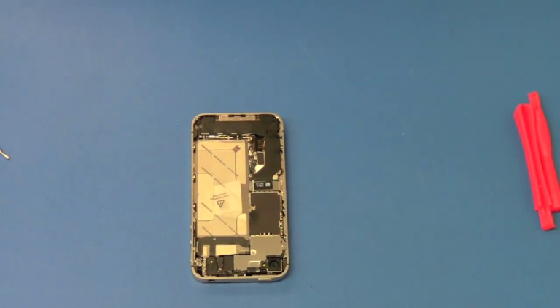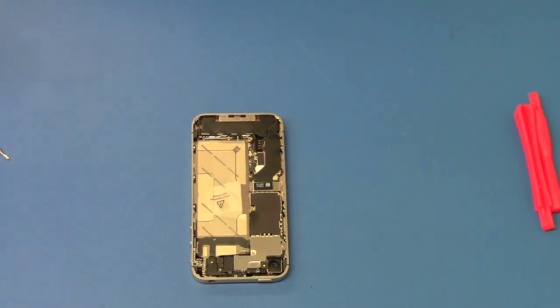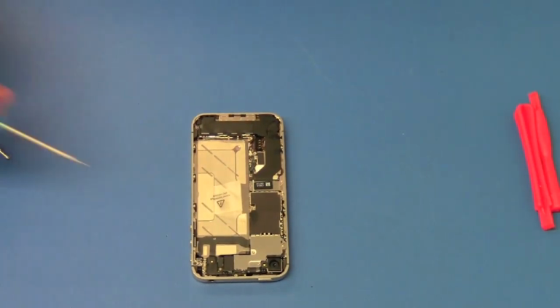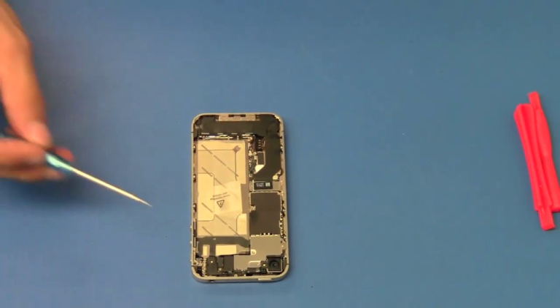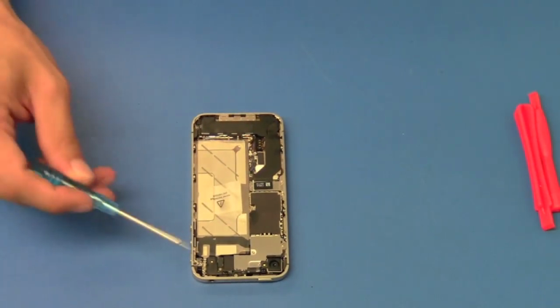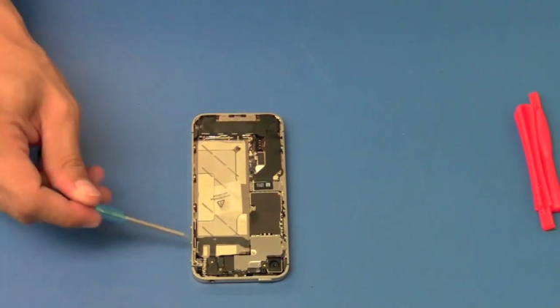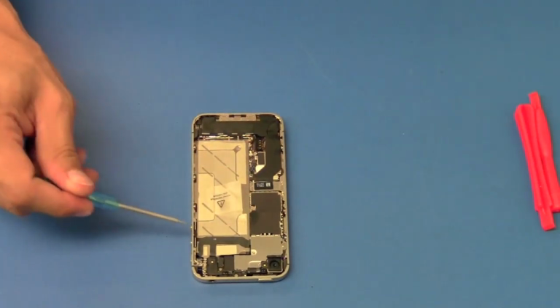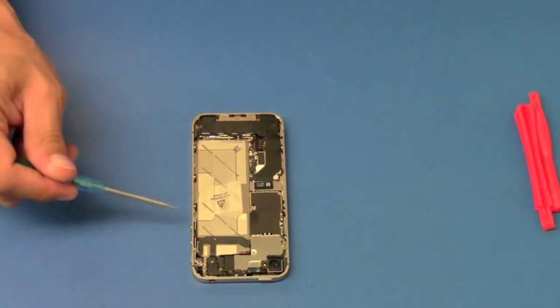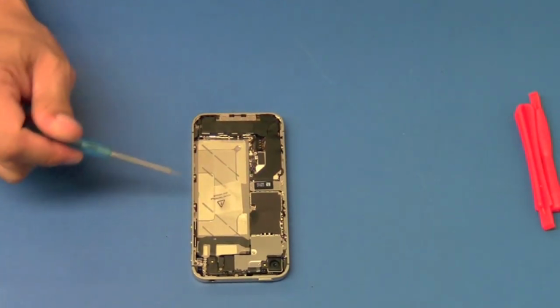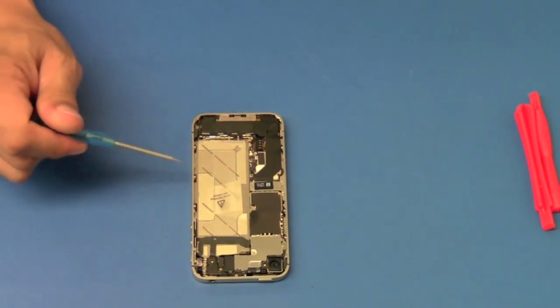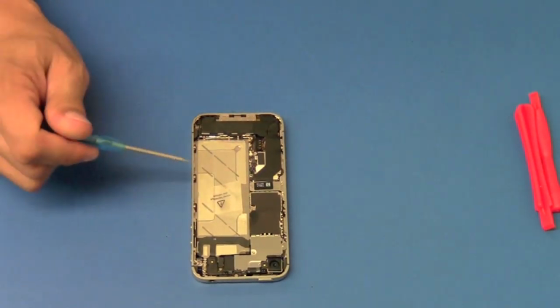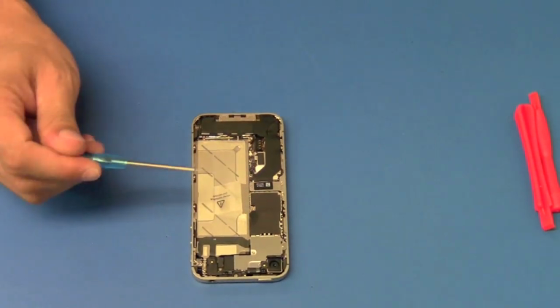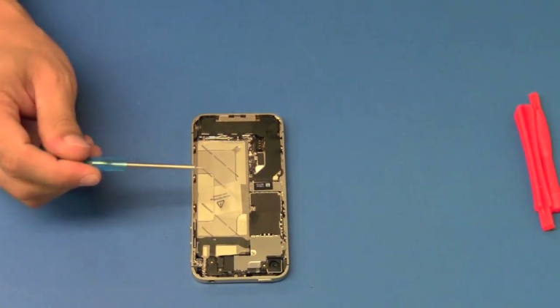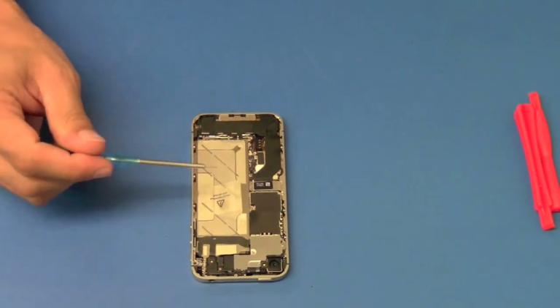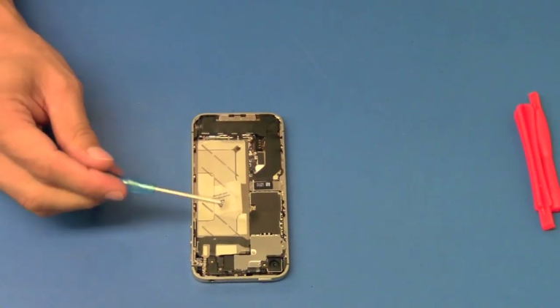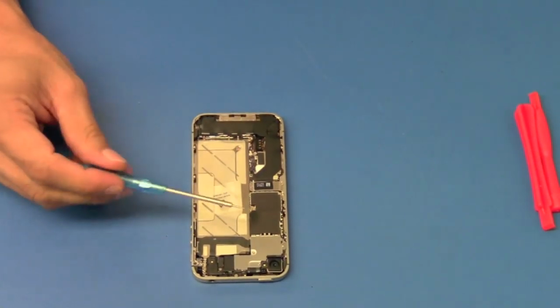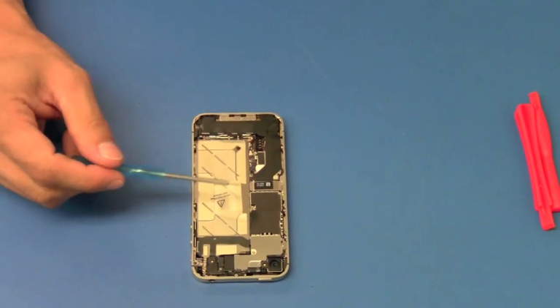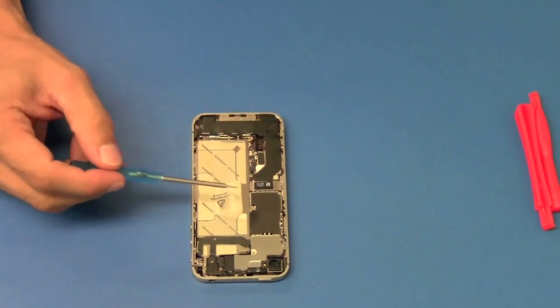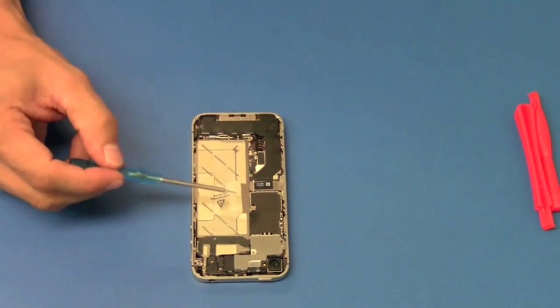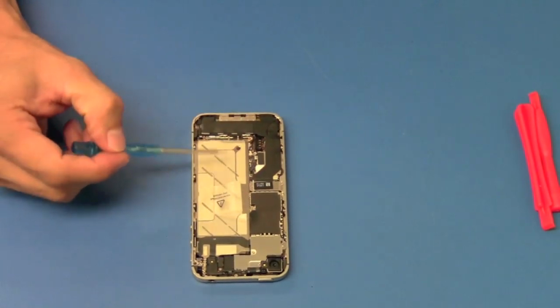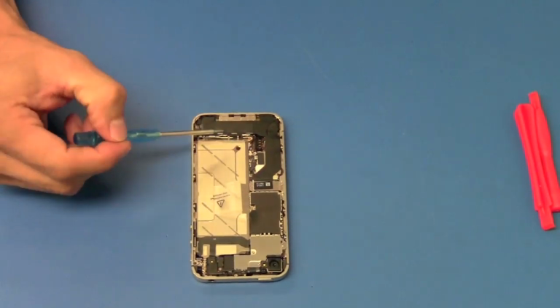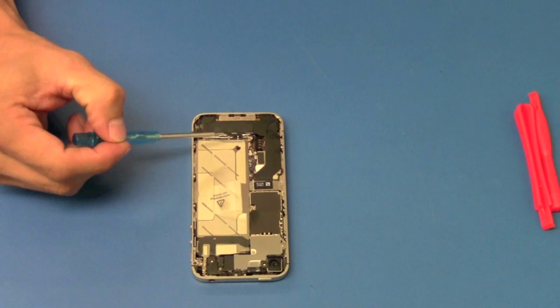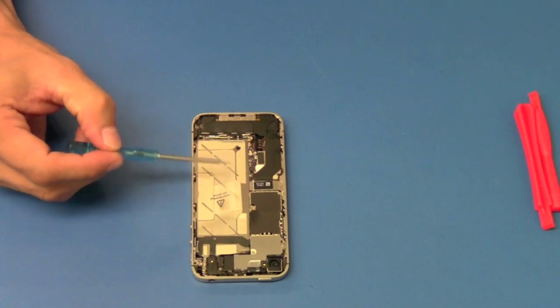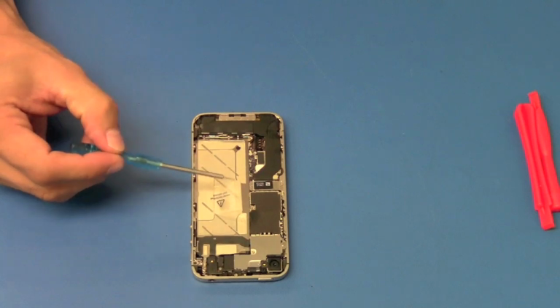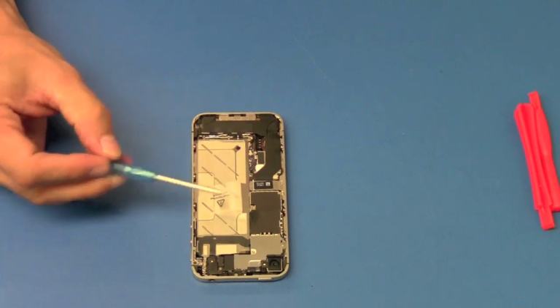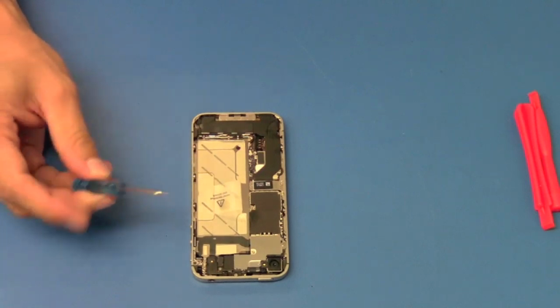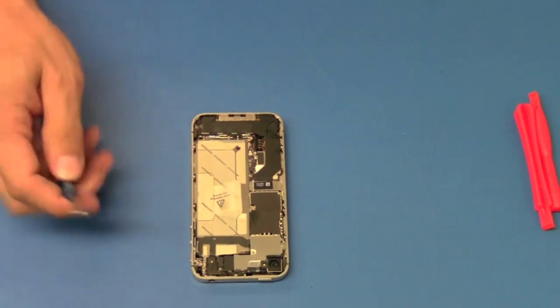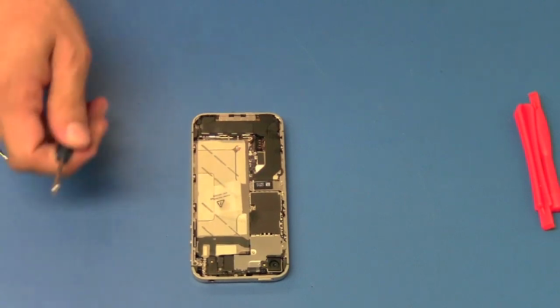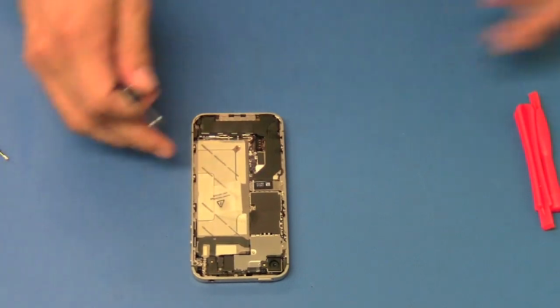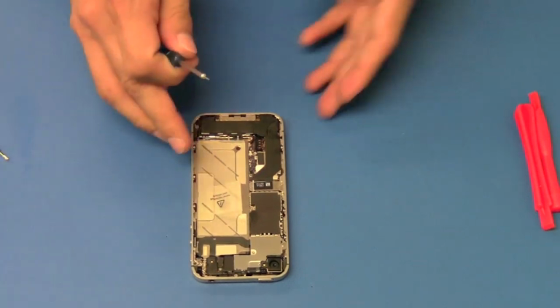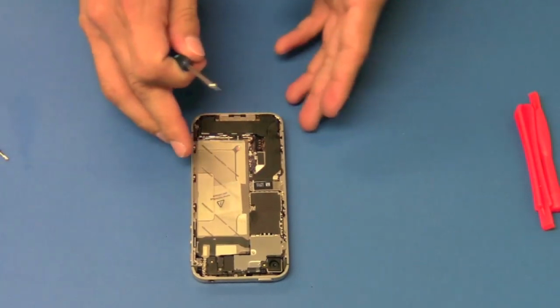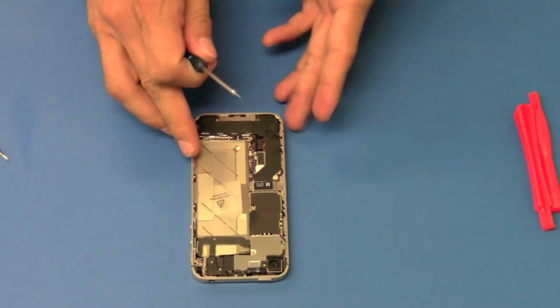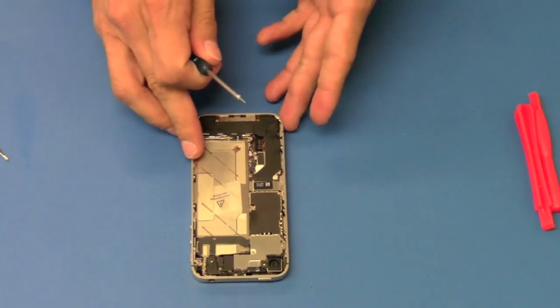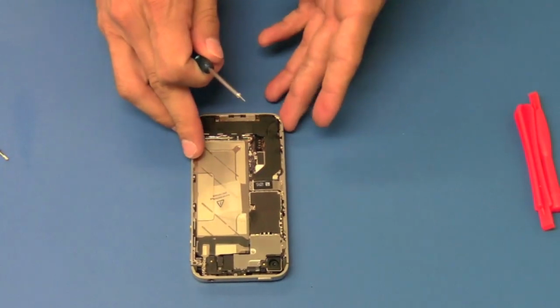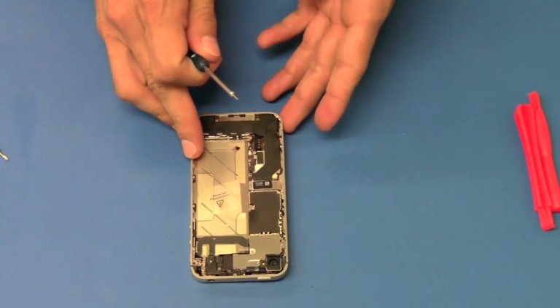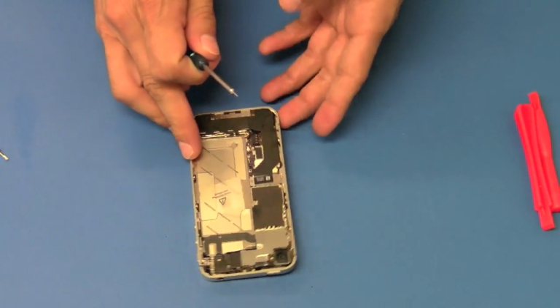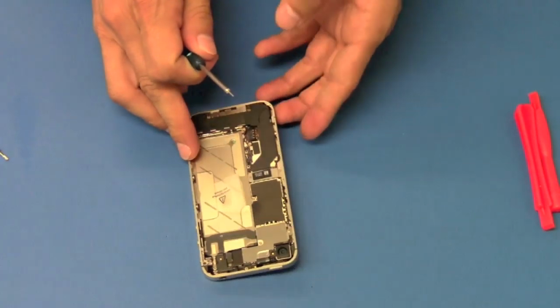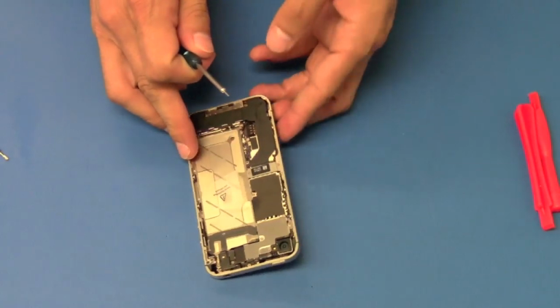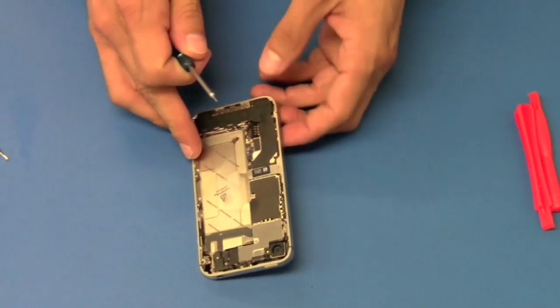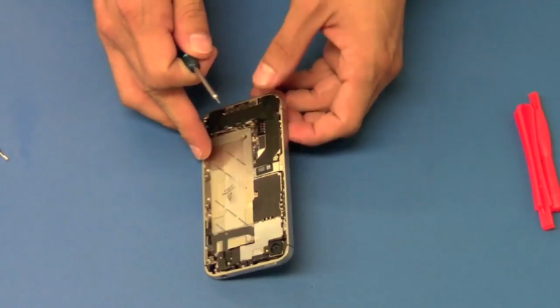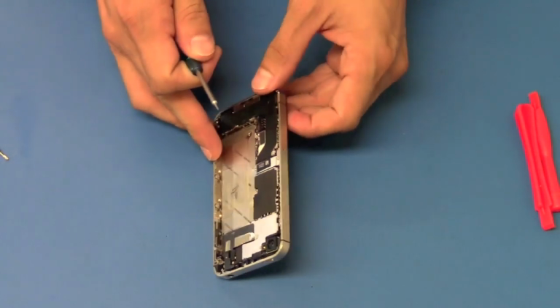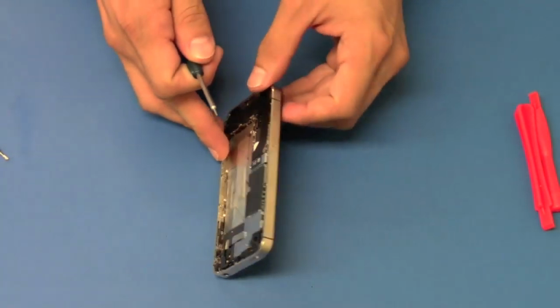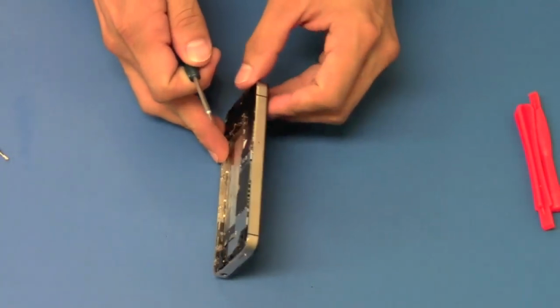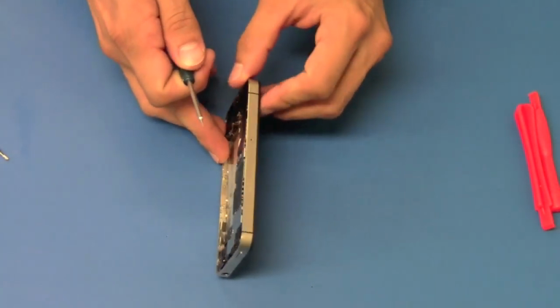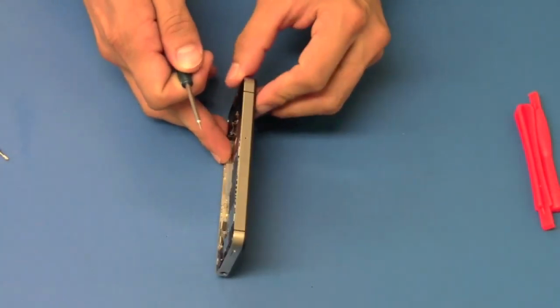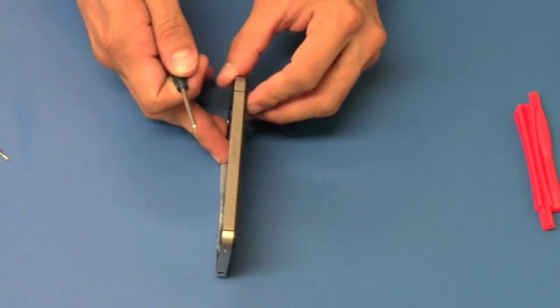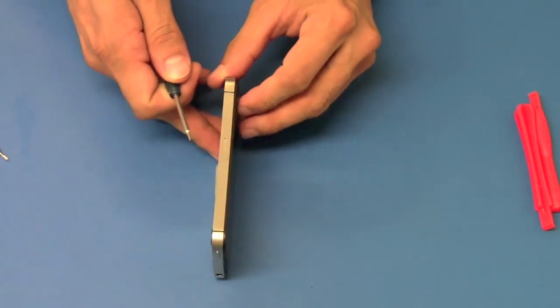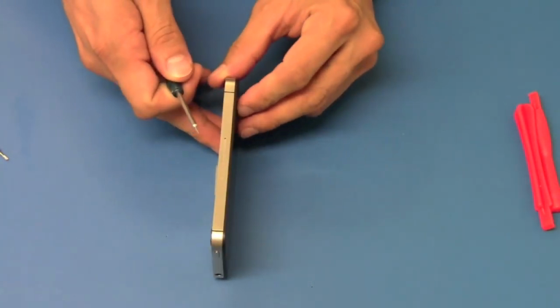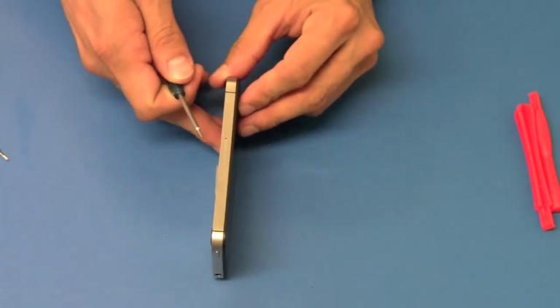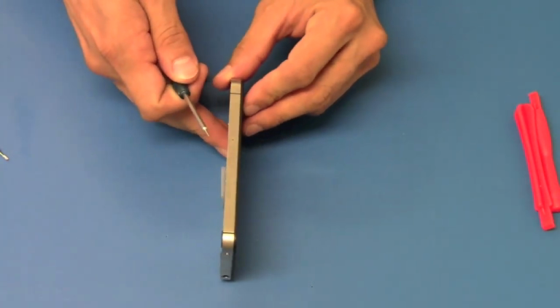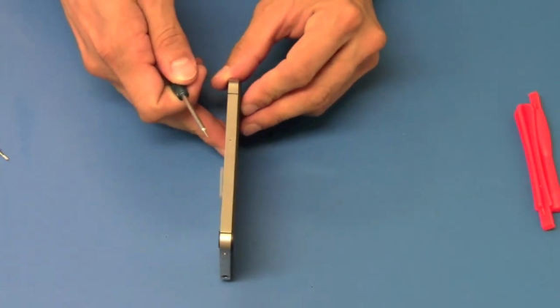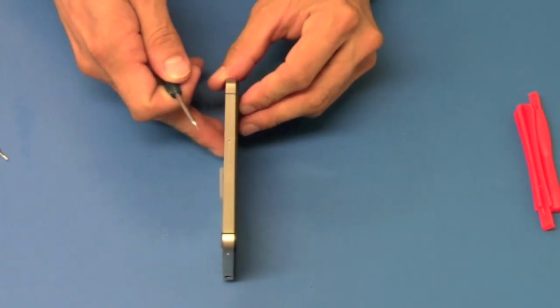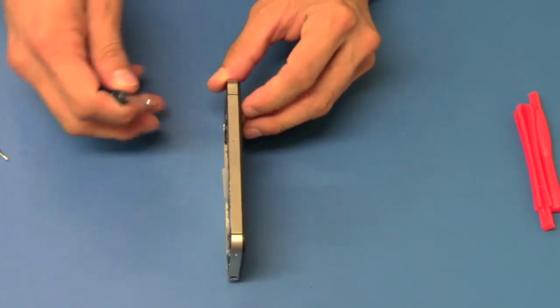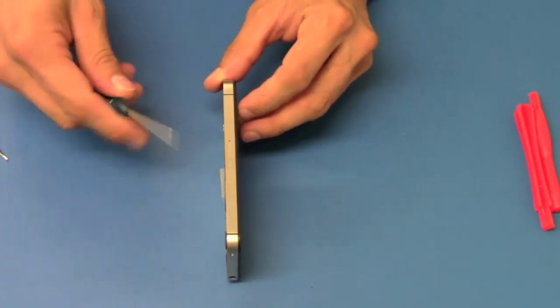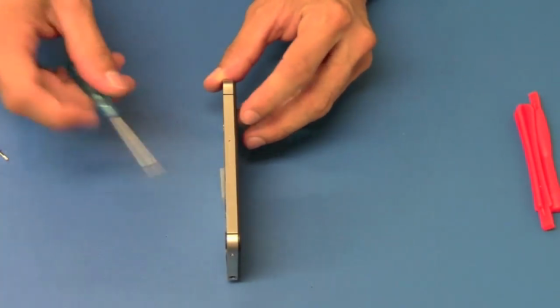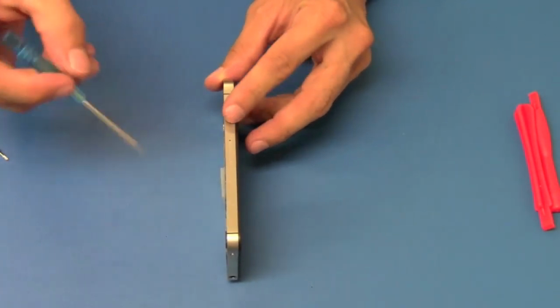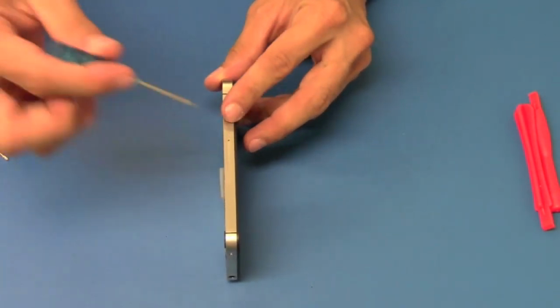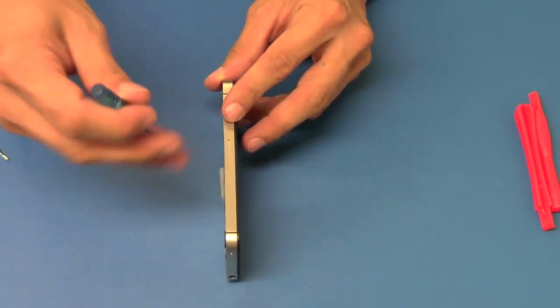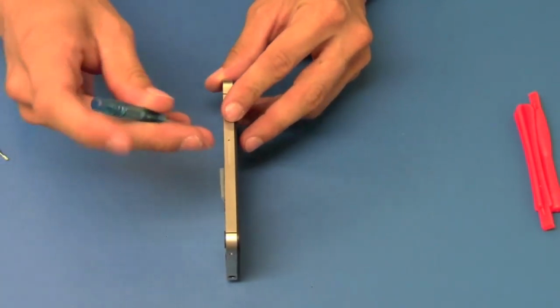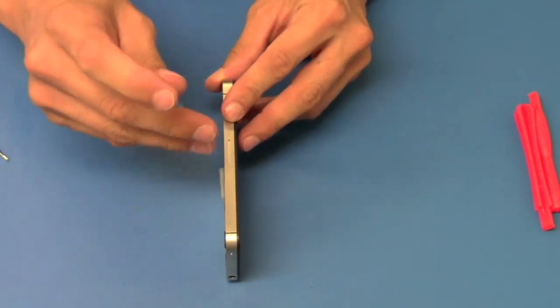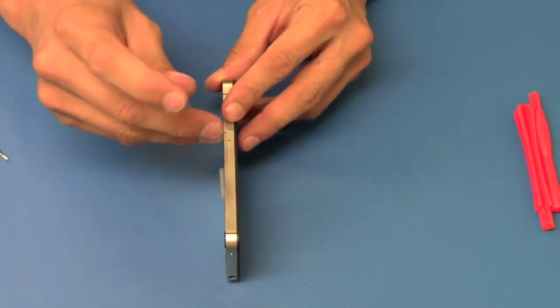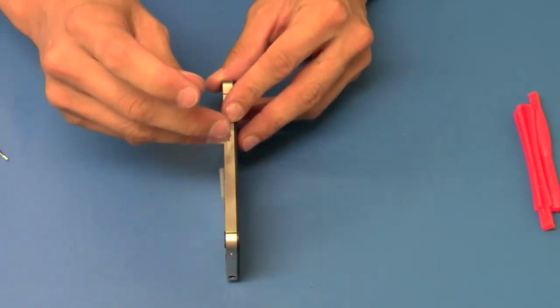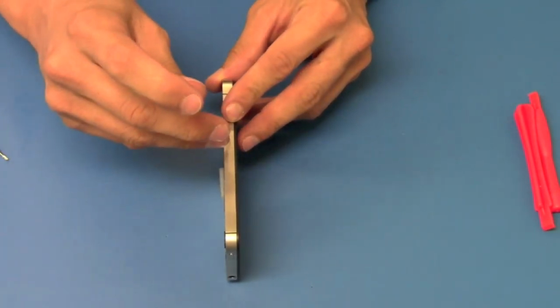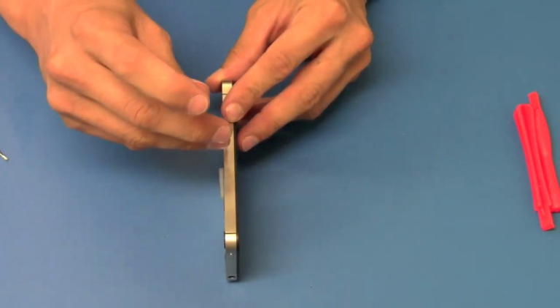After the battery is removed, we're going to remove the logic board. We're going to remove the SIM card first in order to remove the logic board.